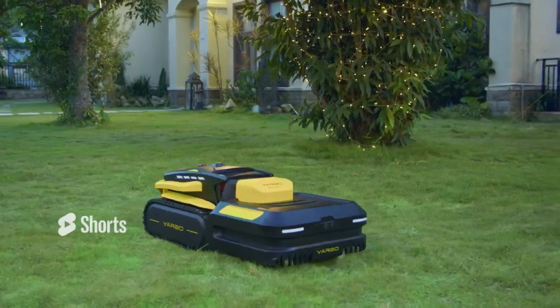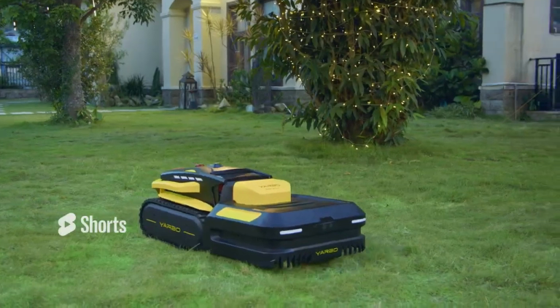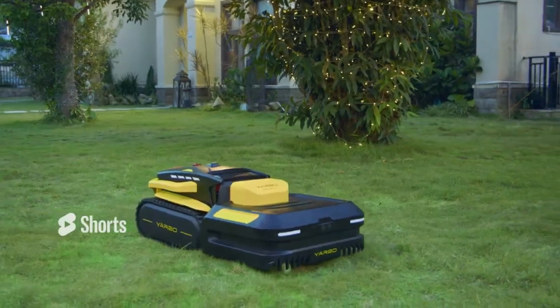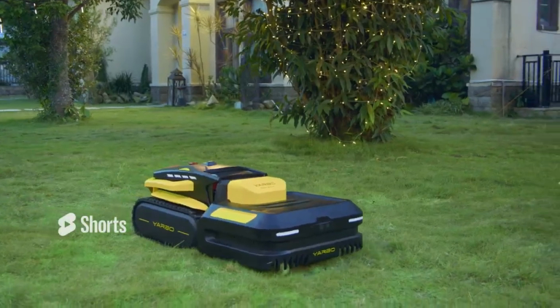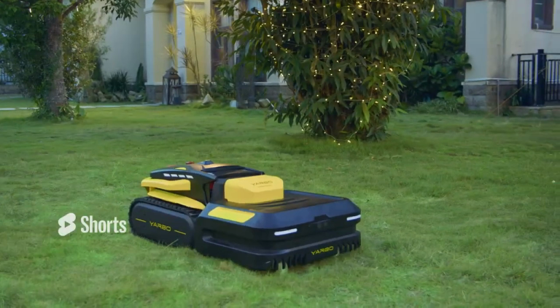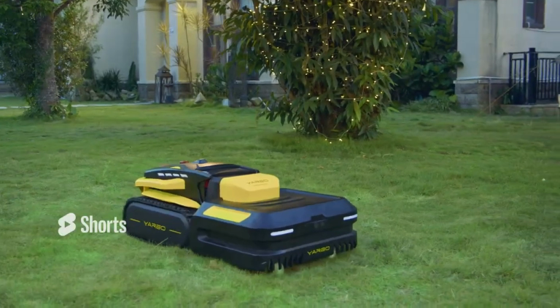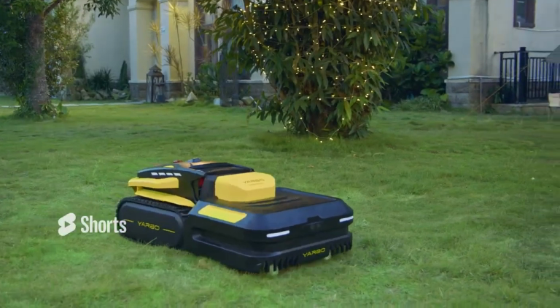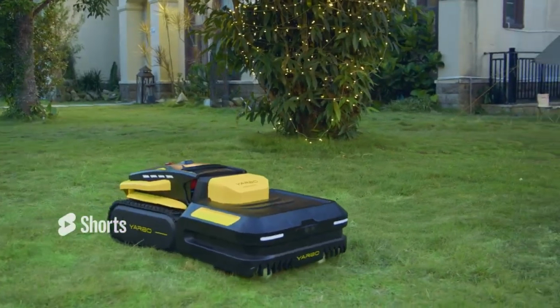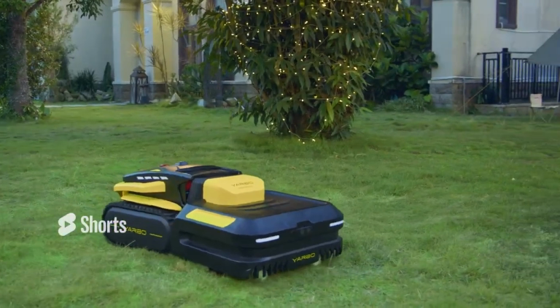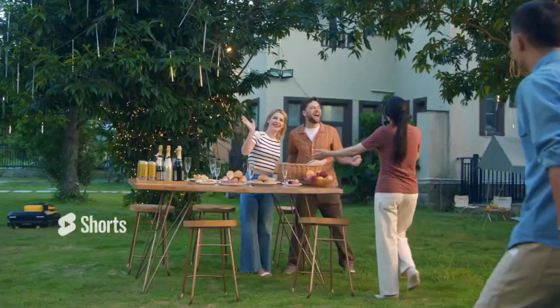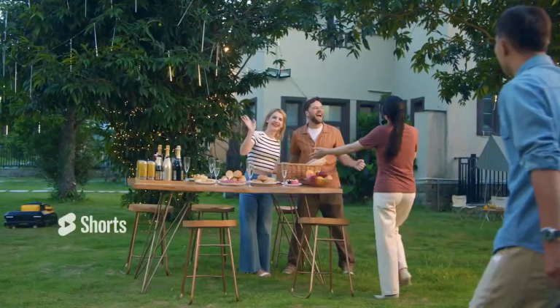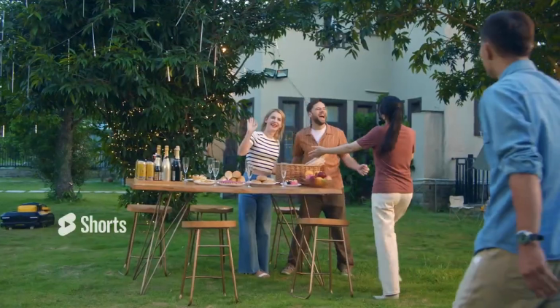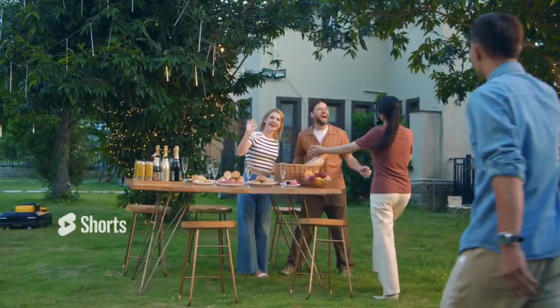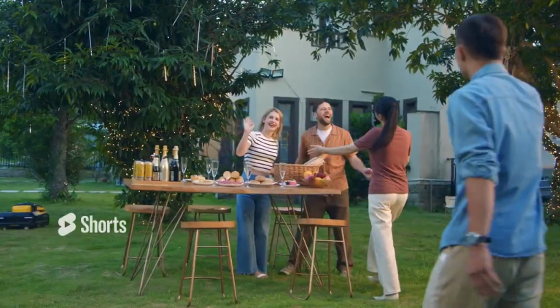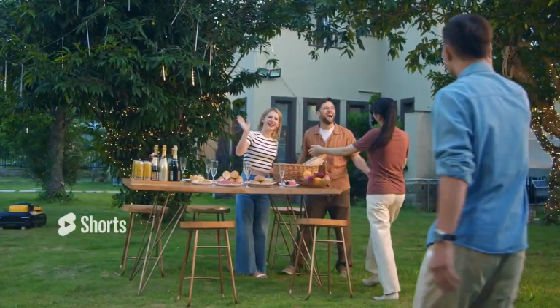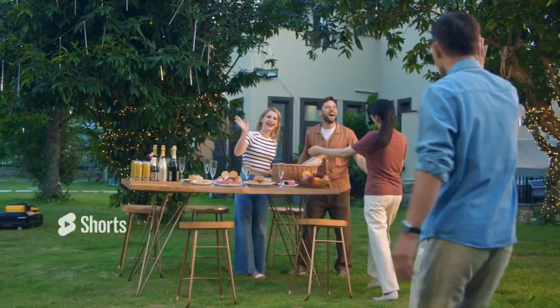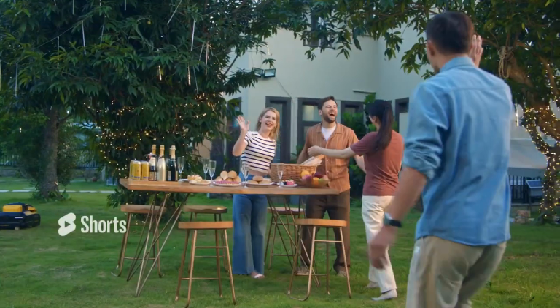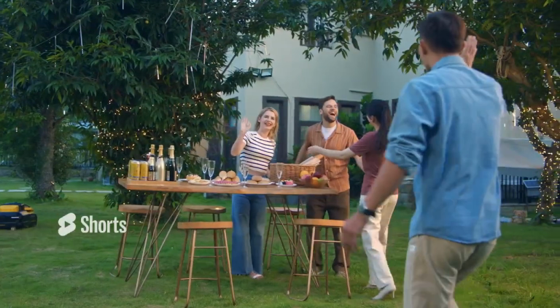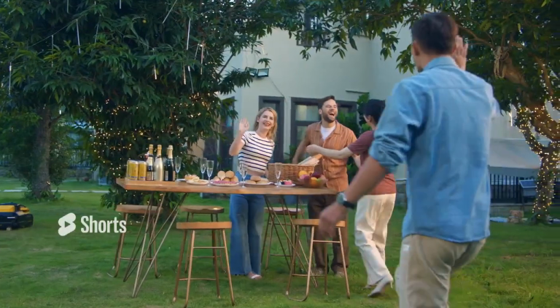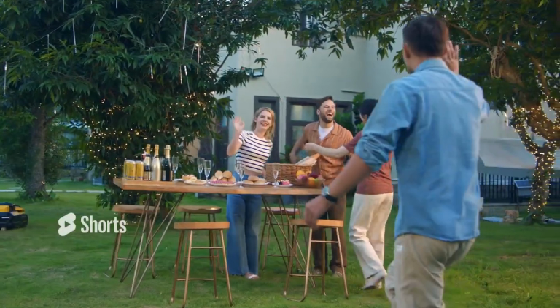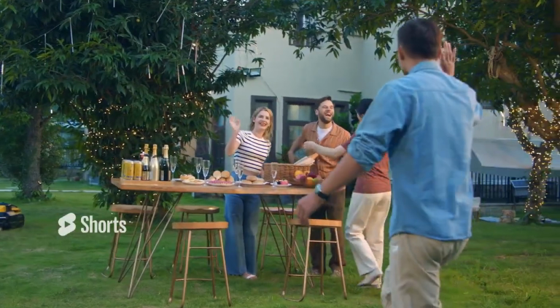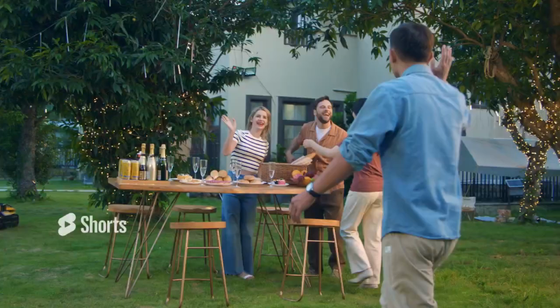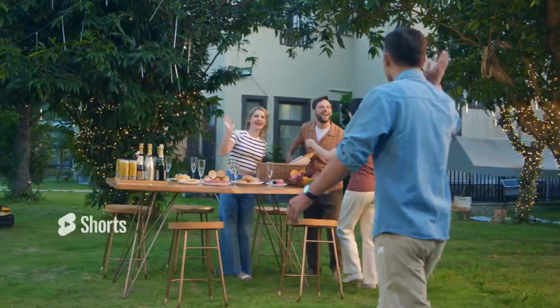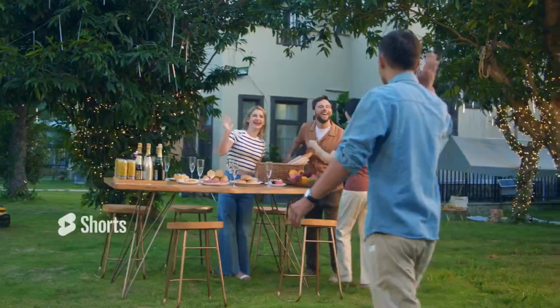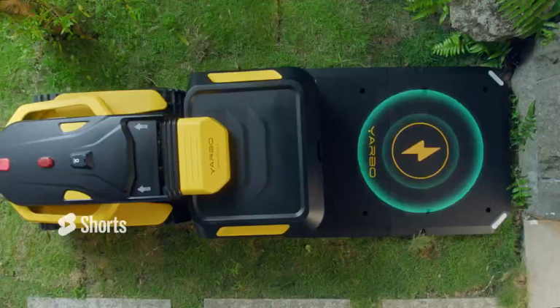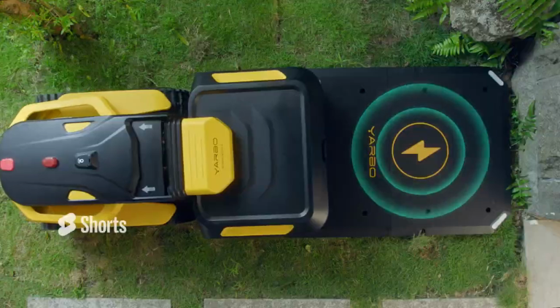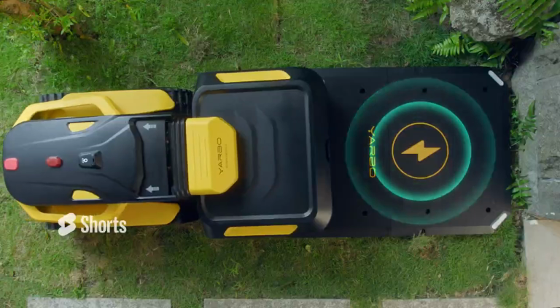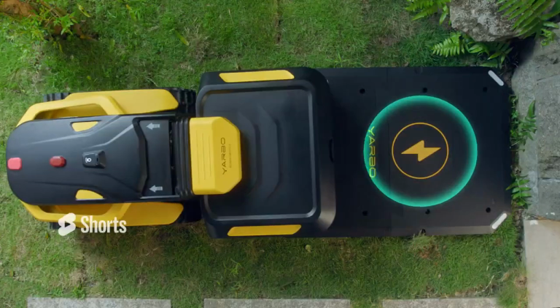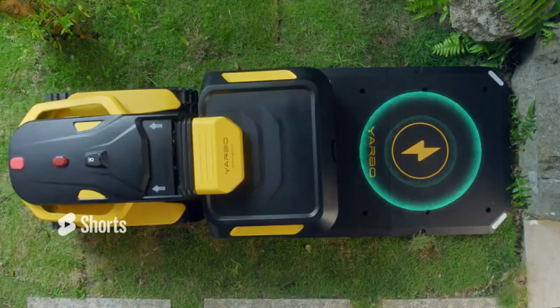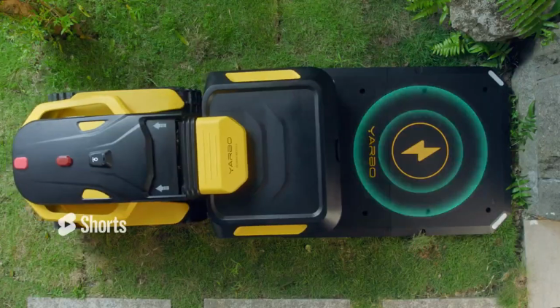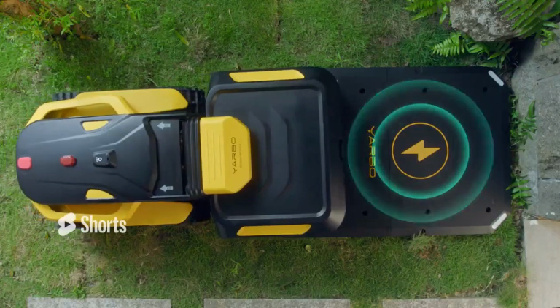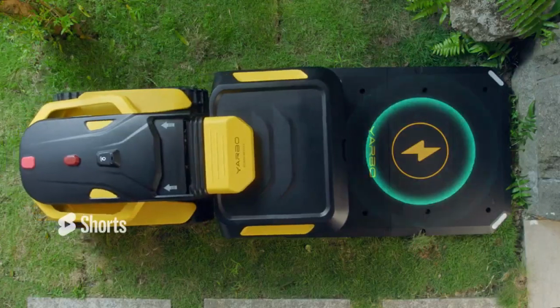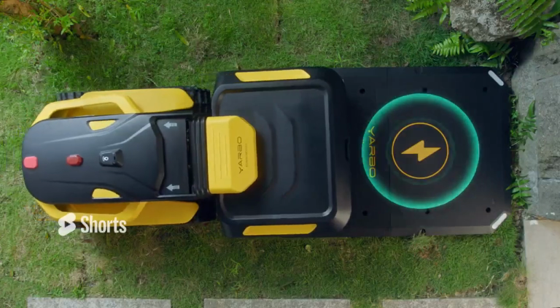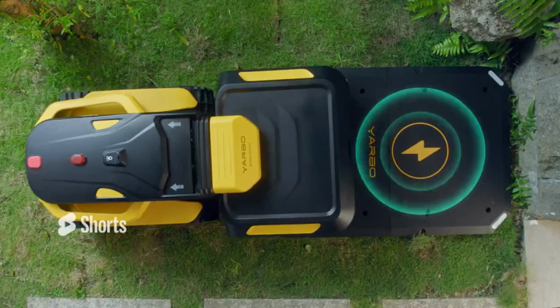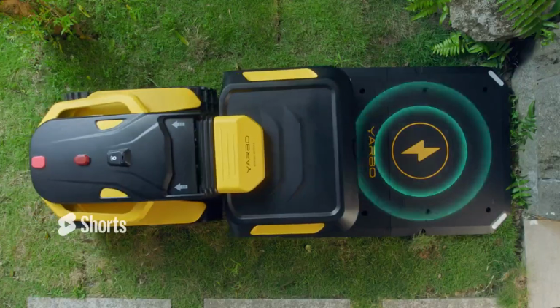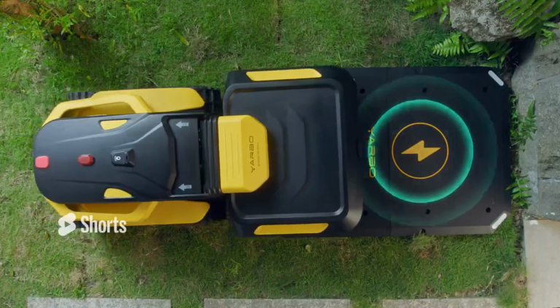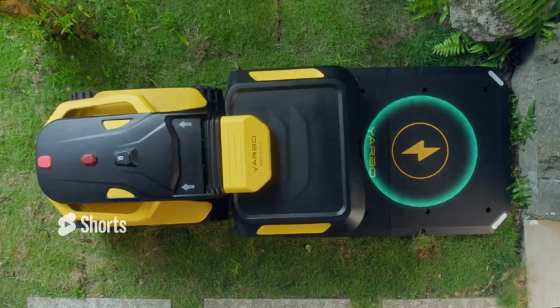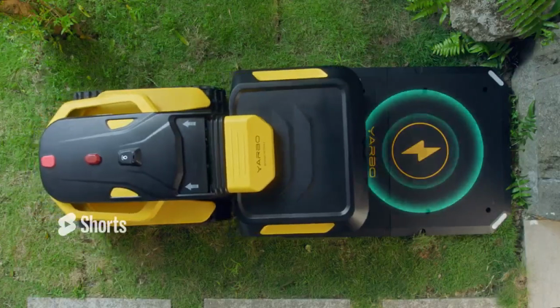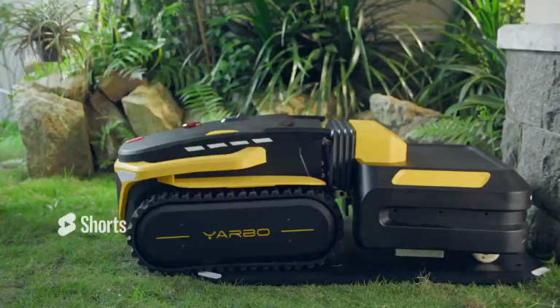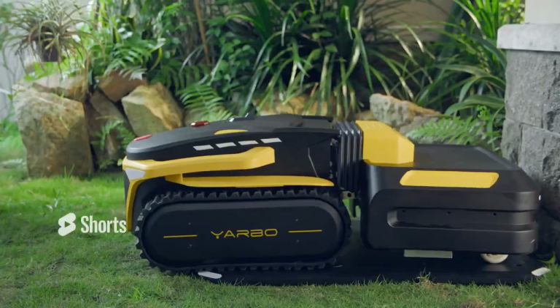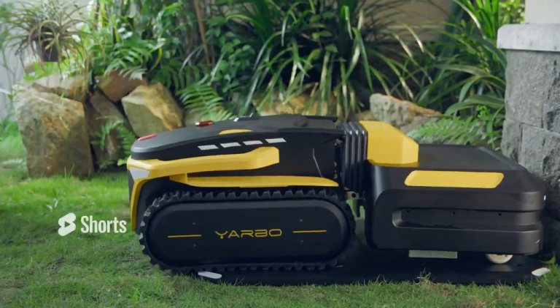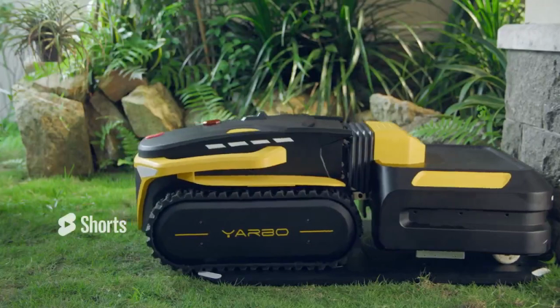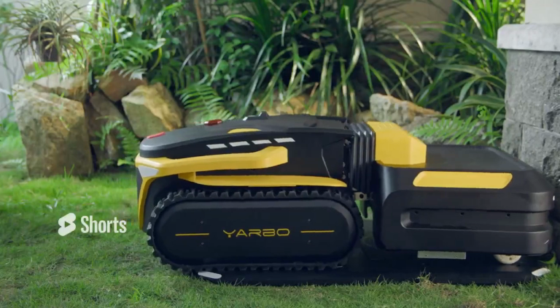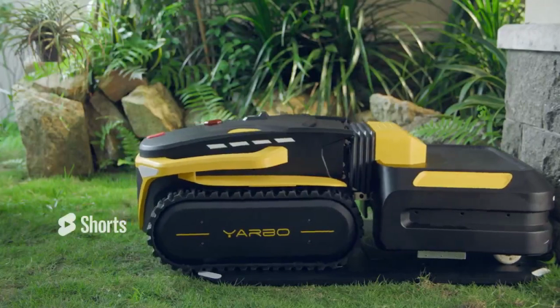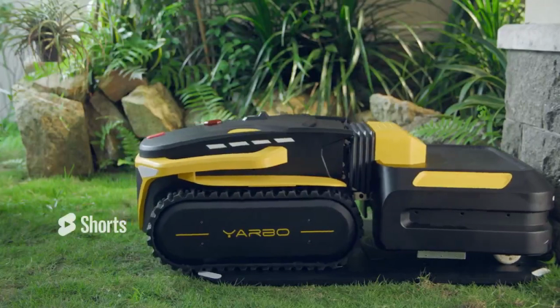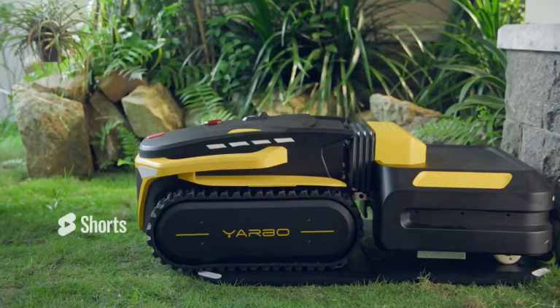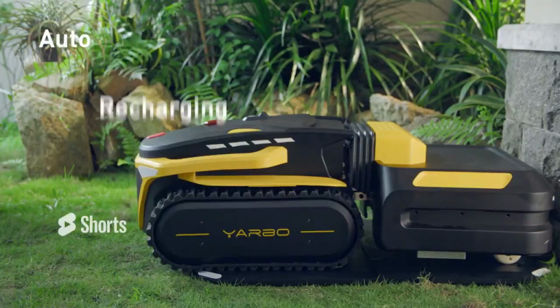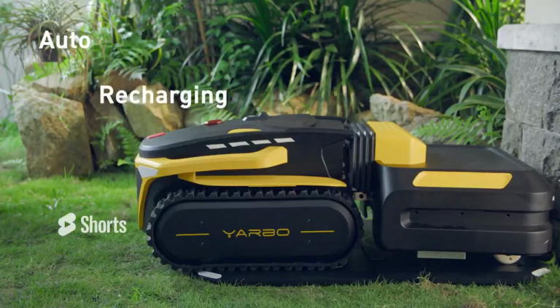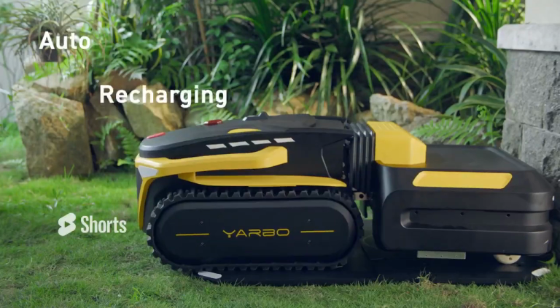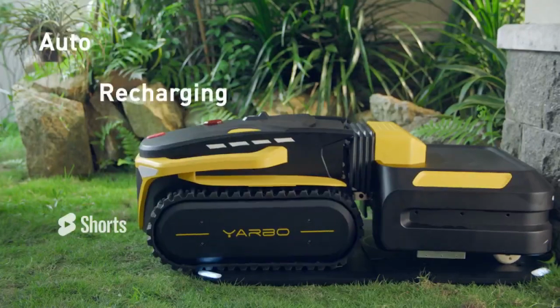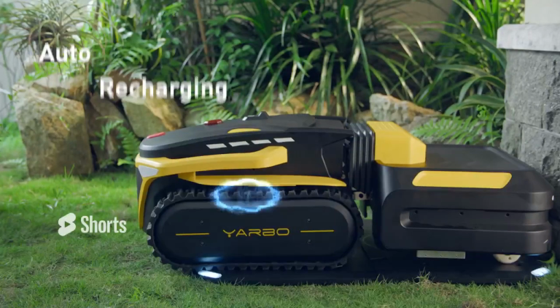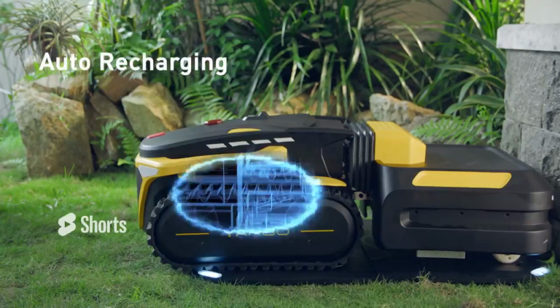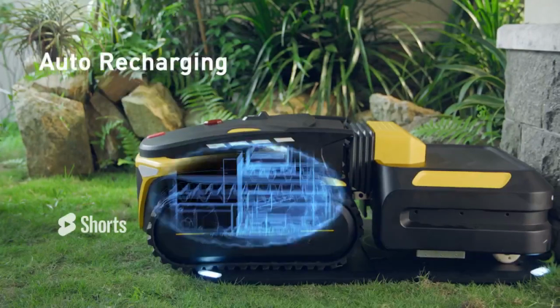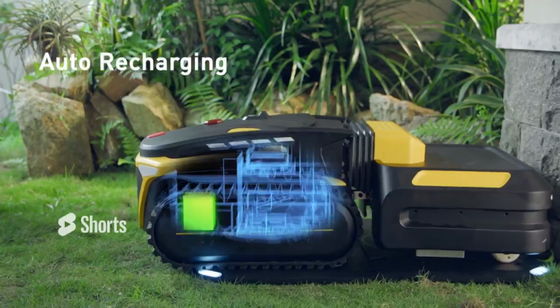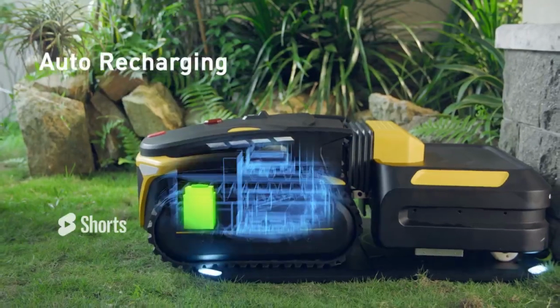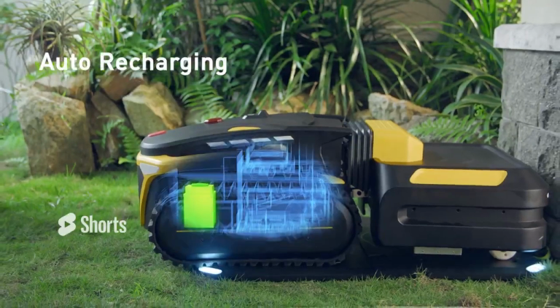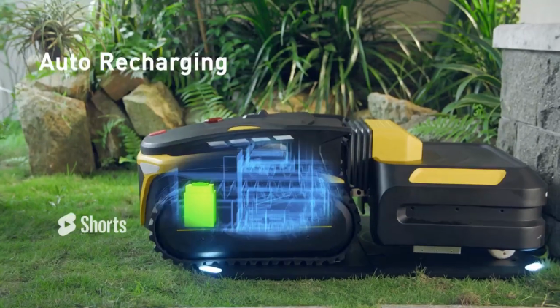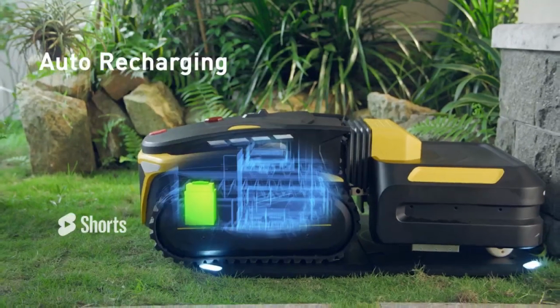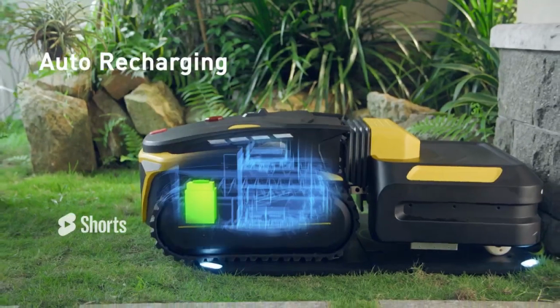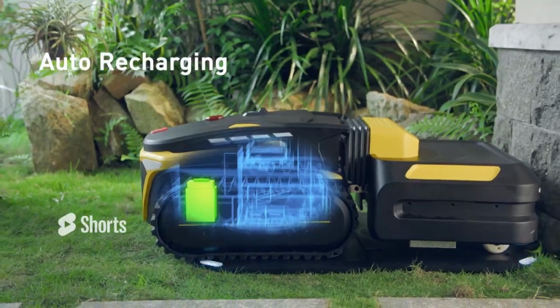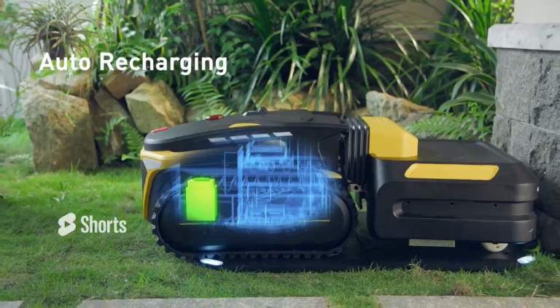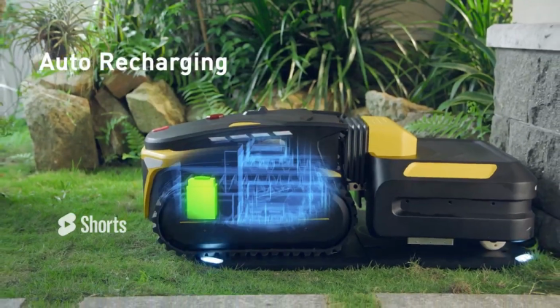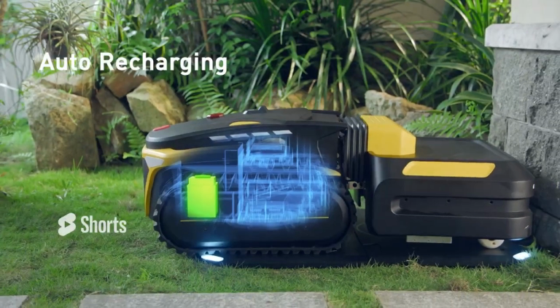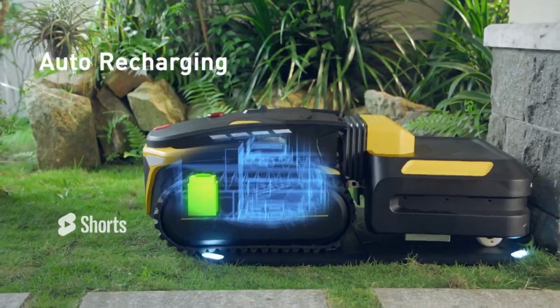When the battery is low or the job is done, YARBO will go back to the wireless docking station and charge itself for the next job.